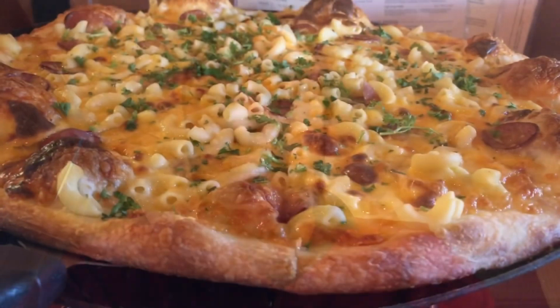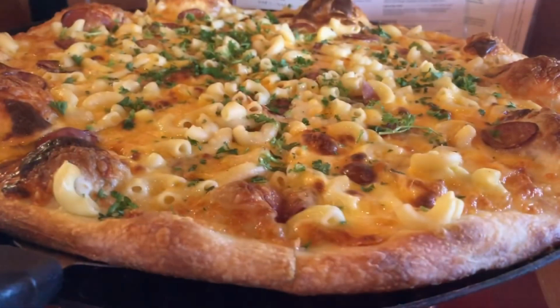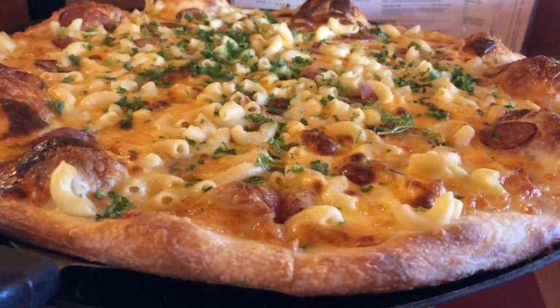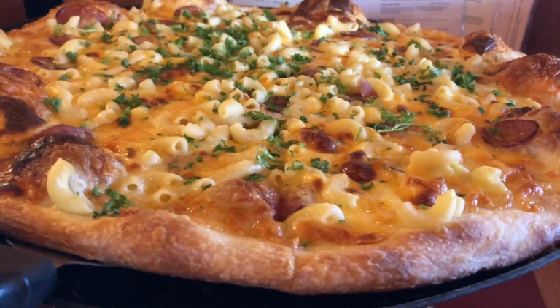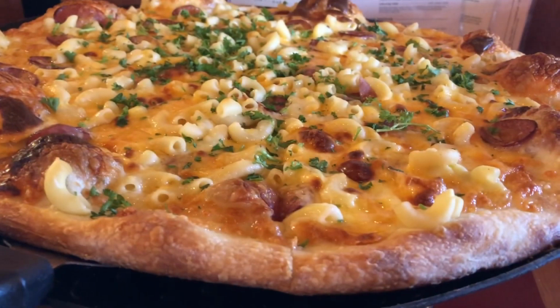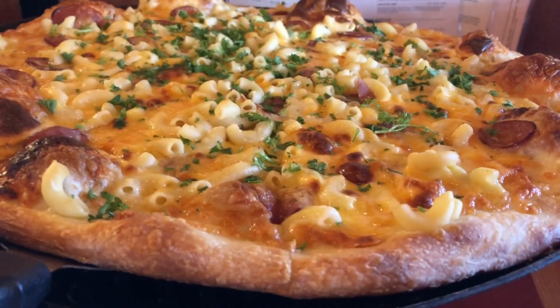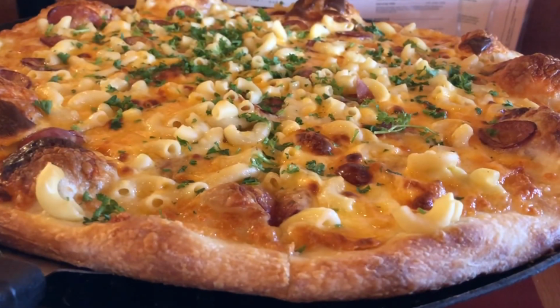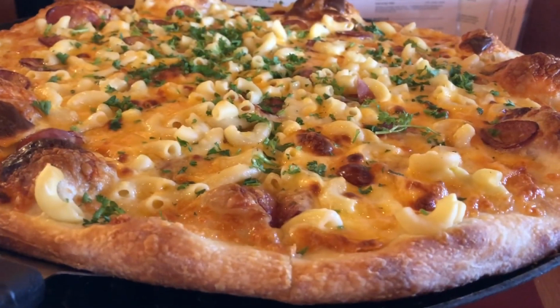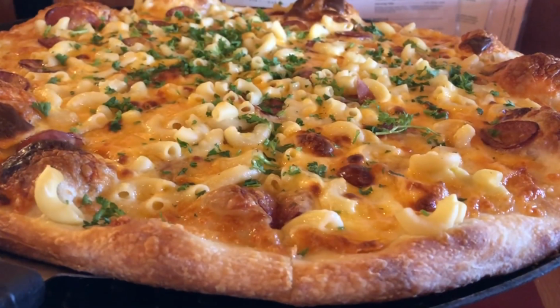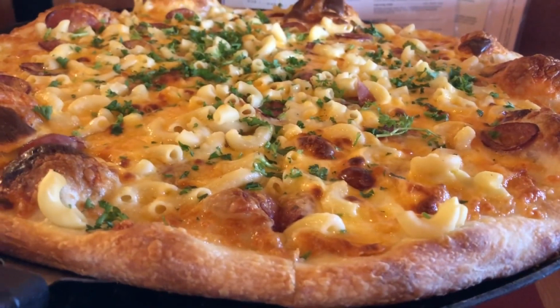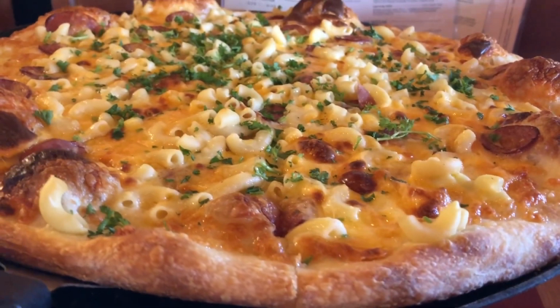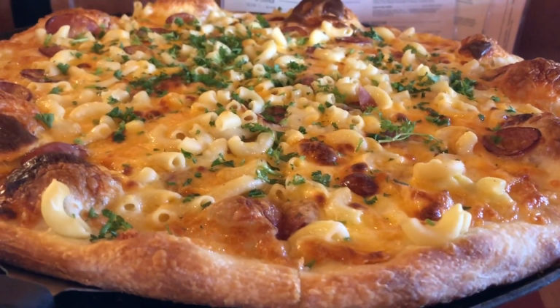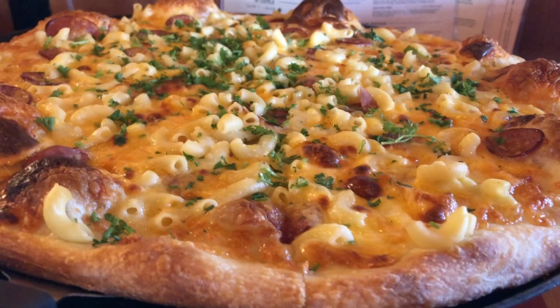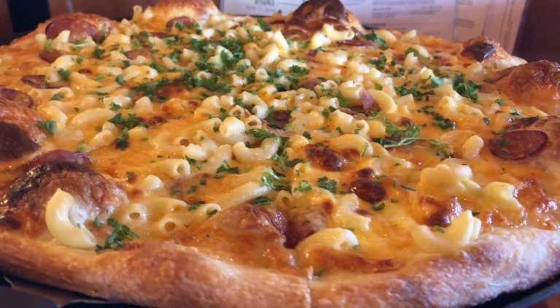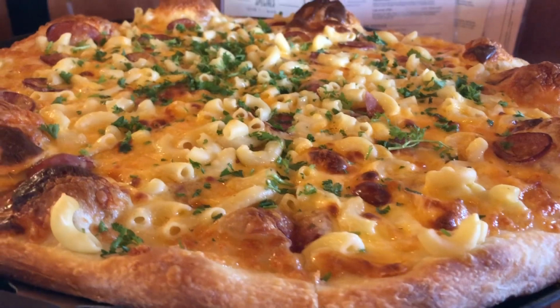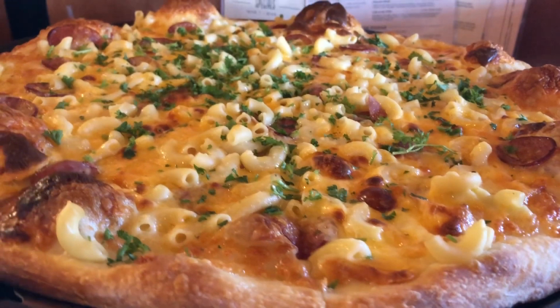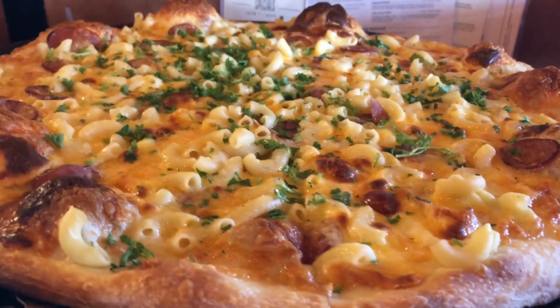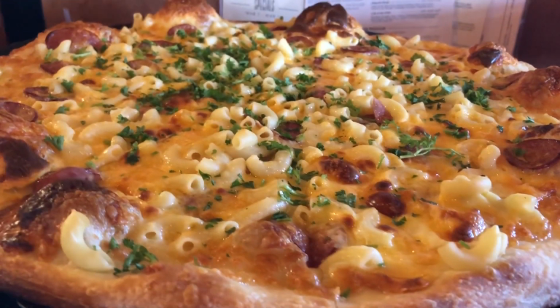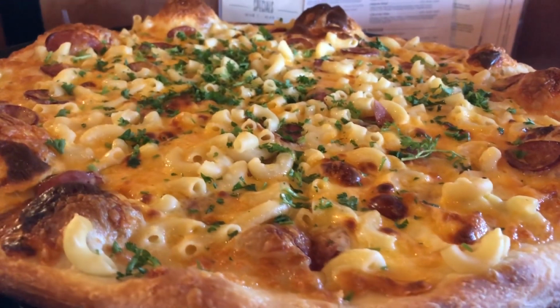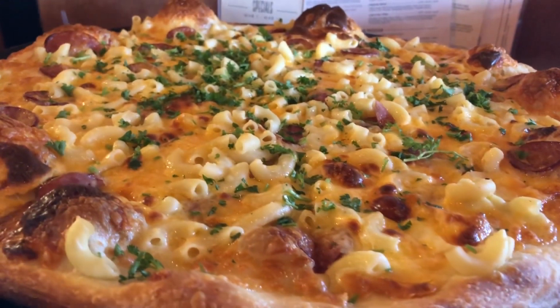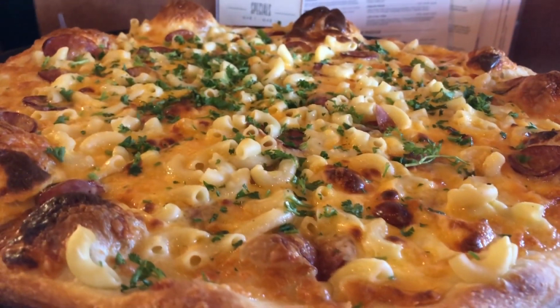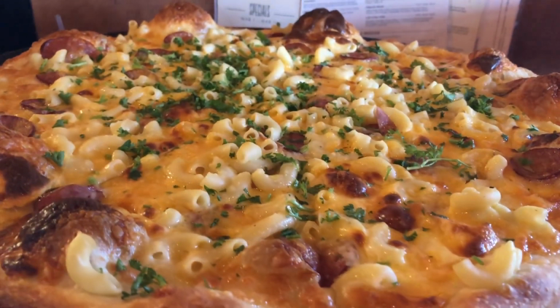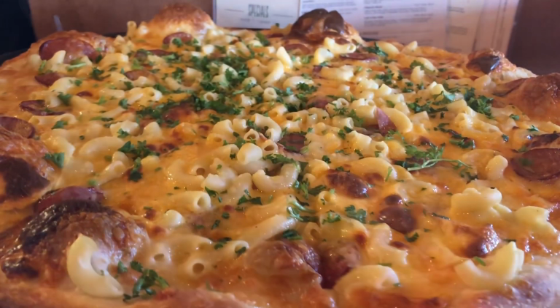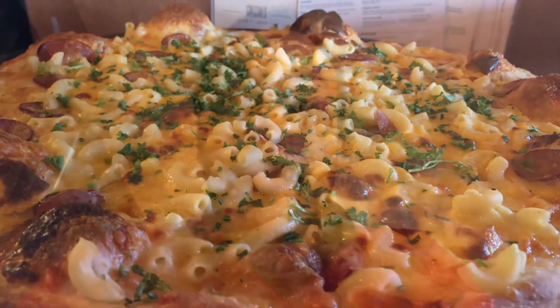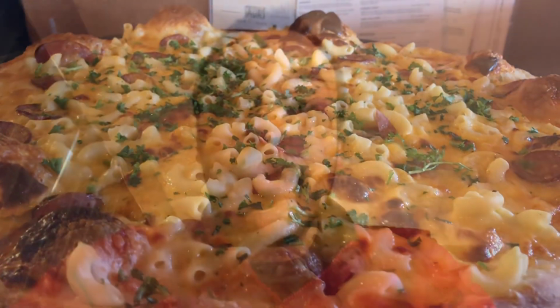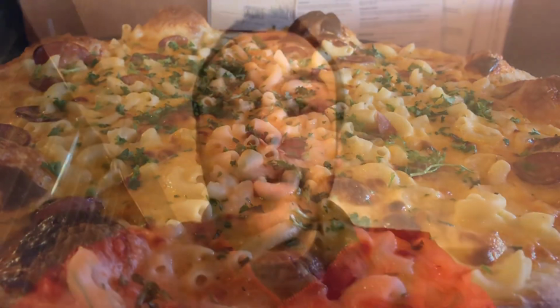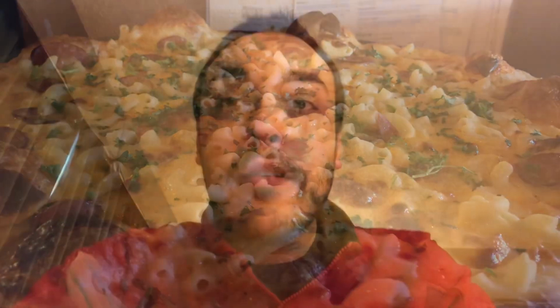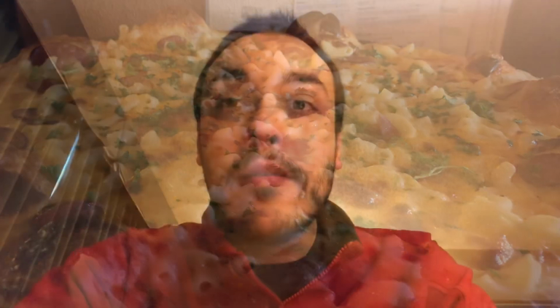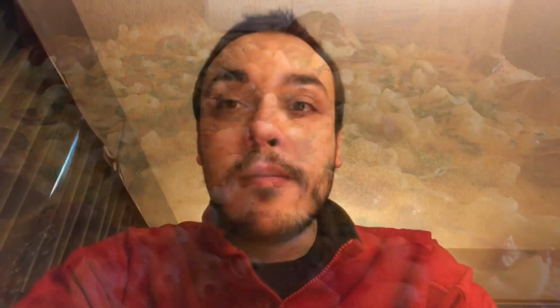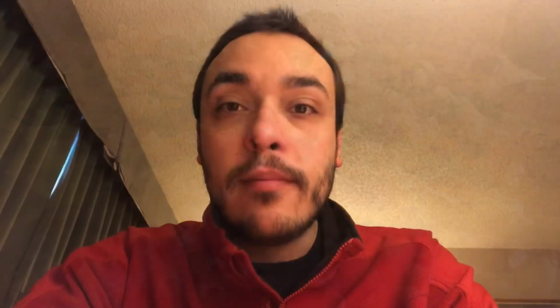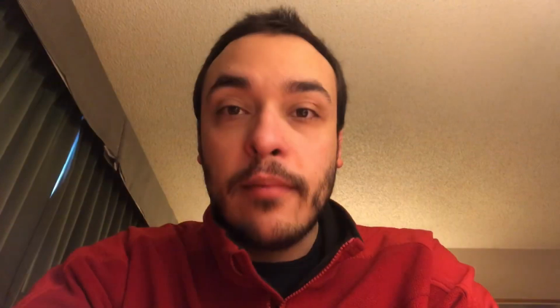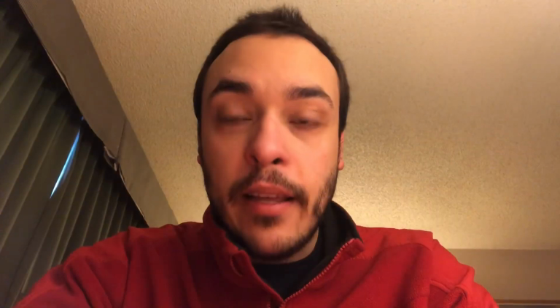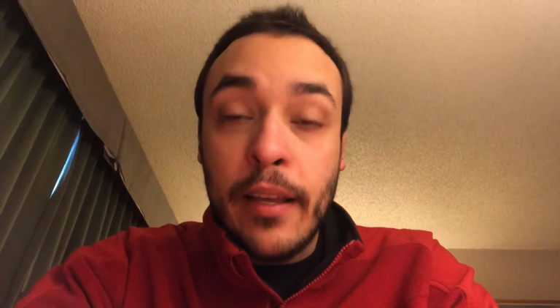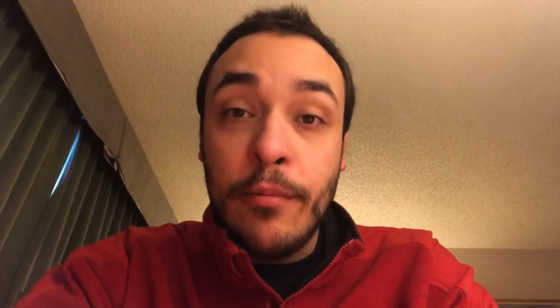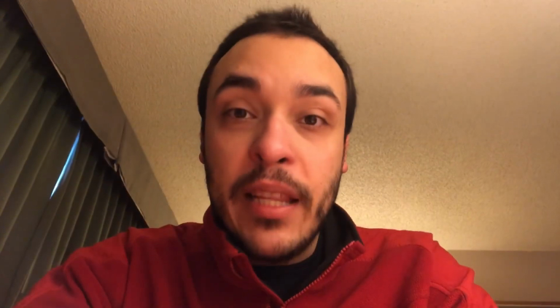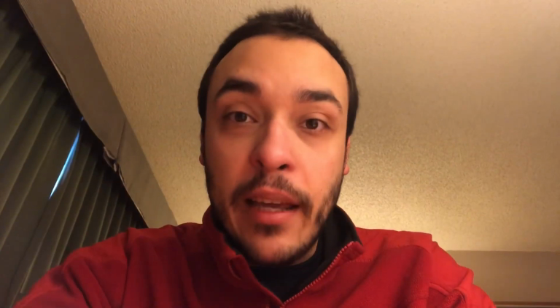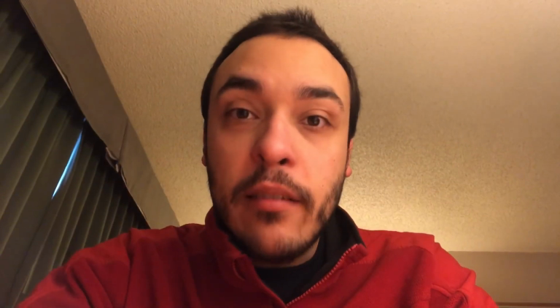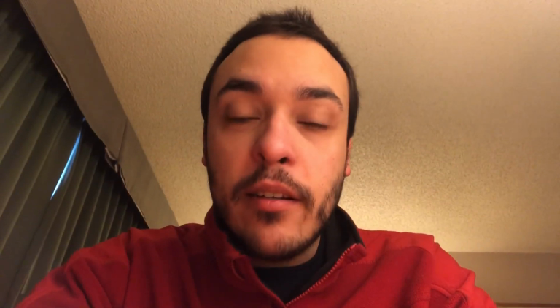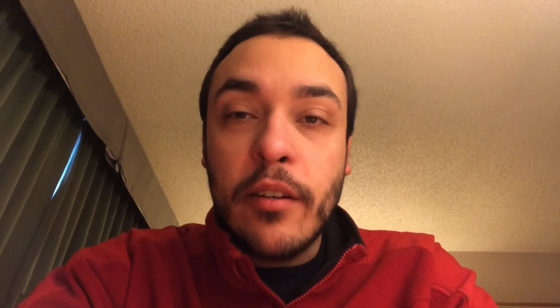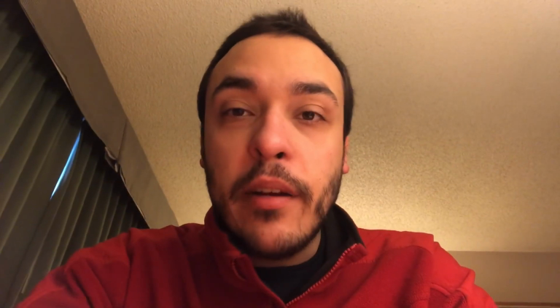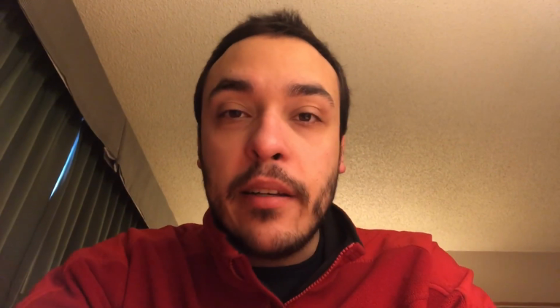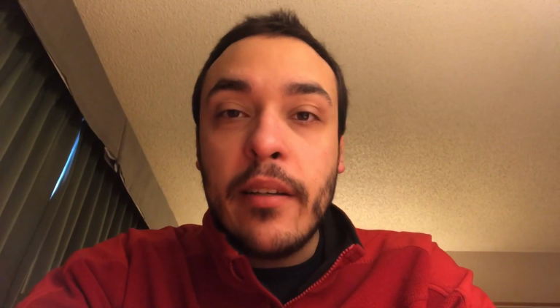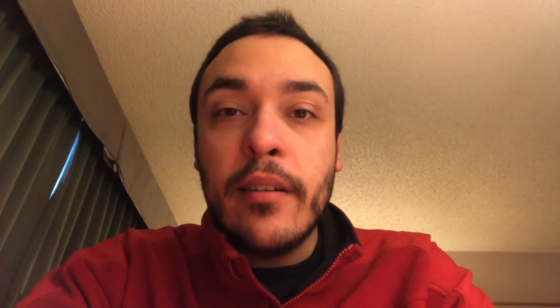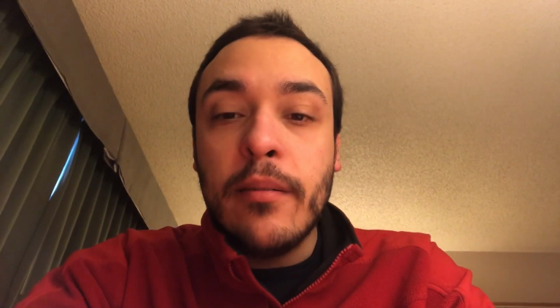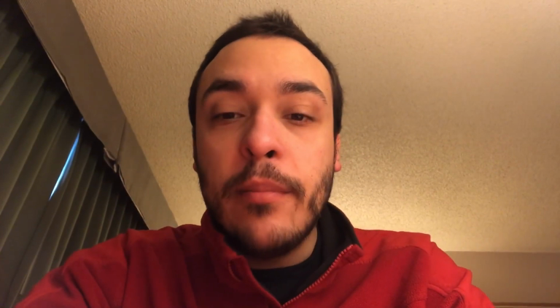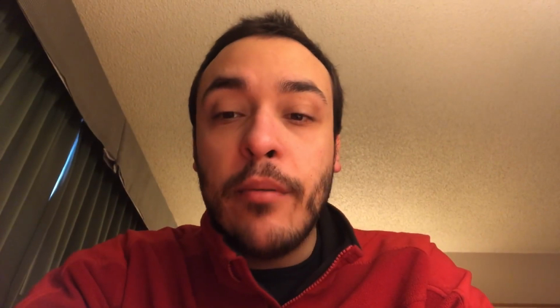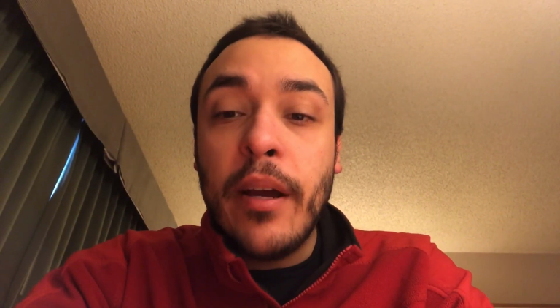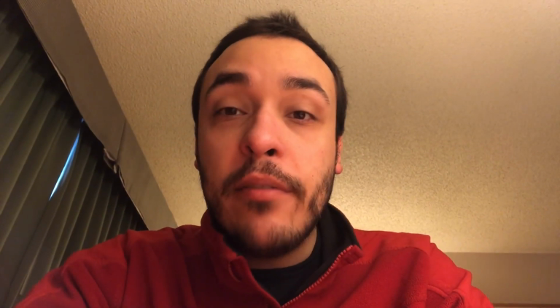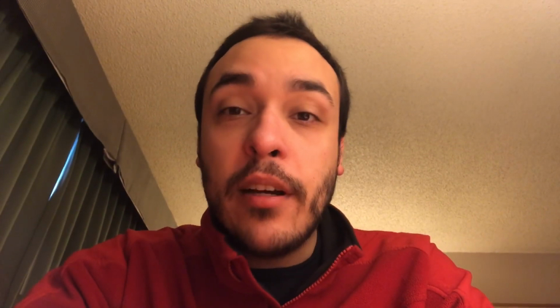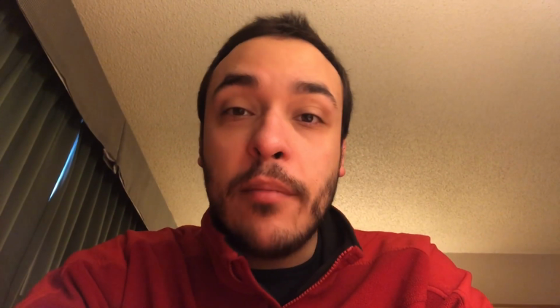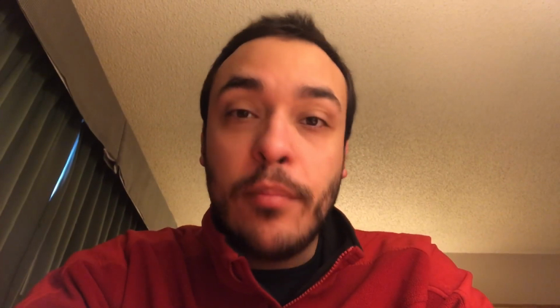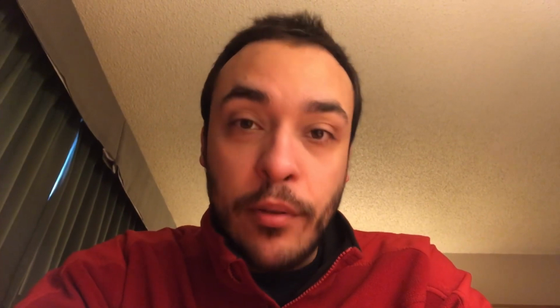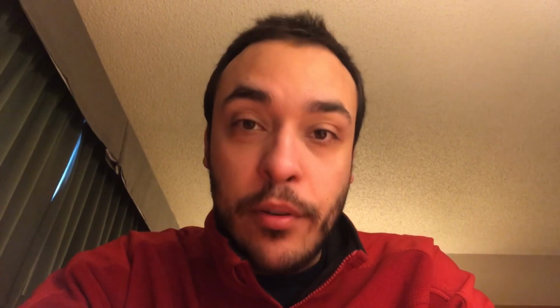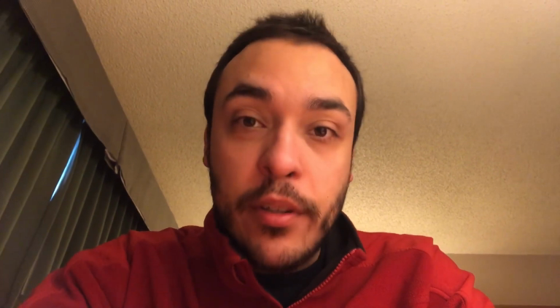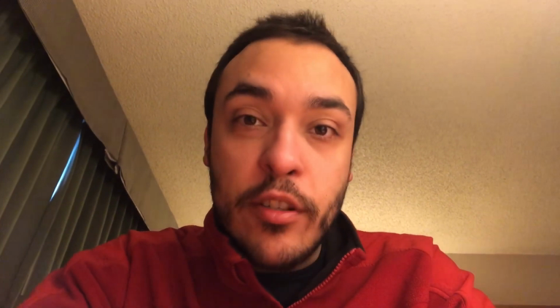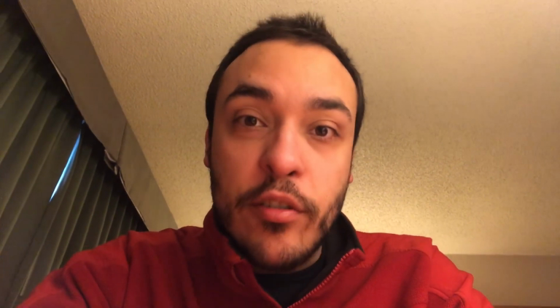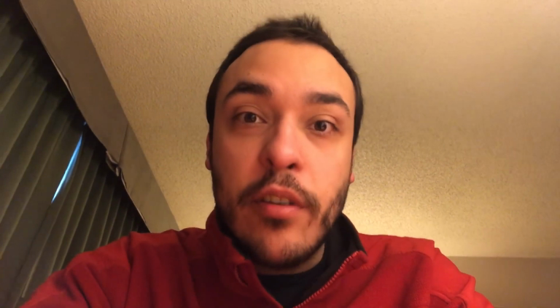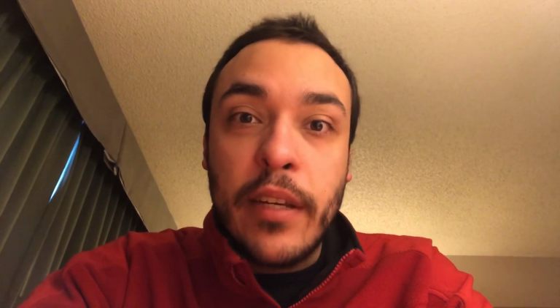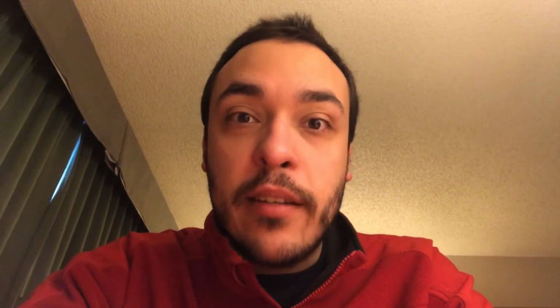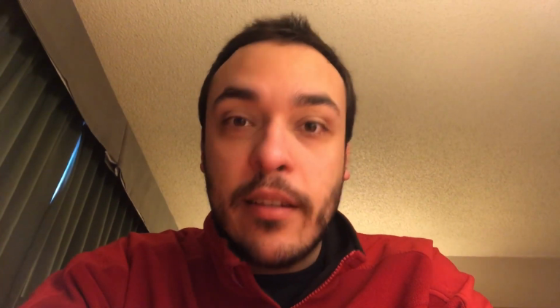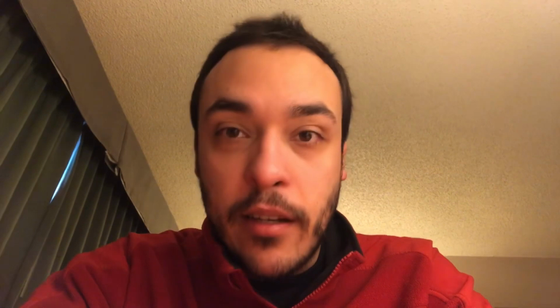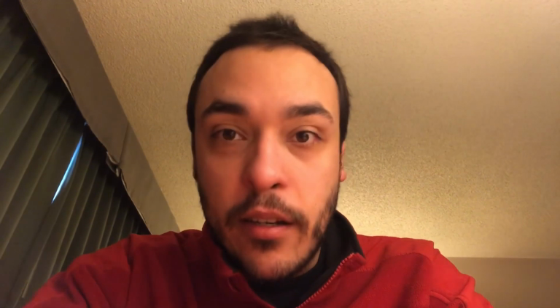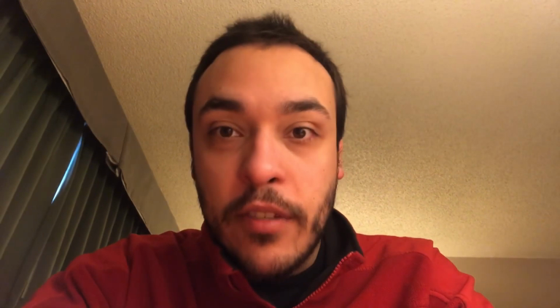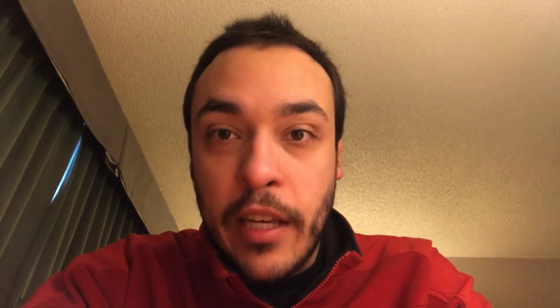Do you honestly think we're going to be able to finish this whole thing? We liked it a great deal. My wife thought both deserved a 10 out of 10.